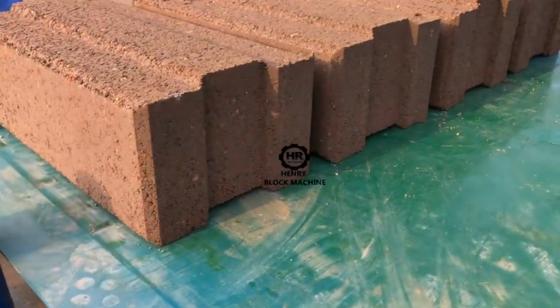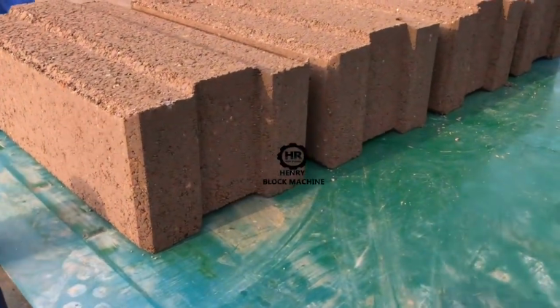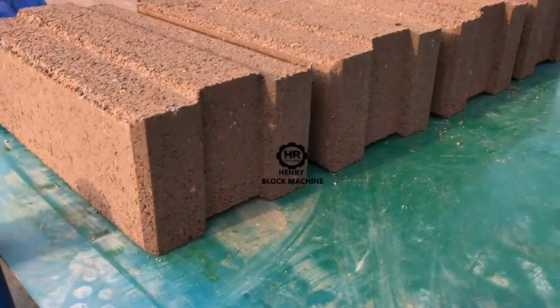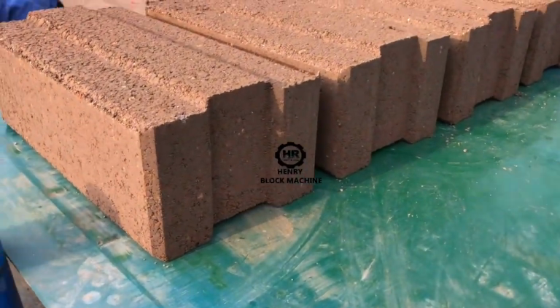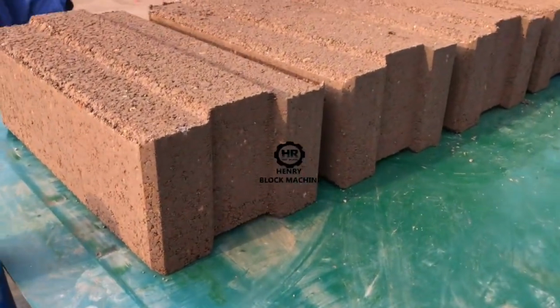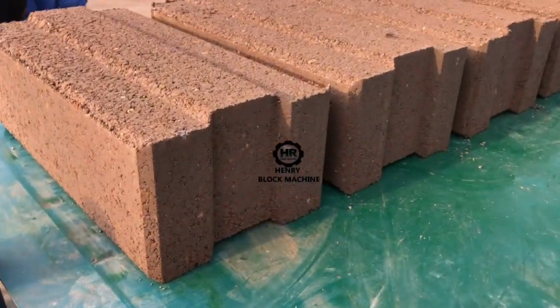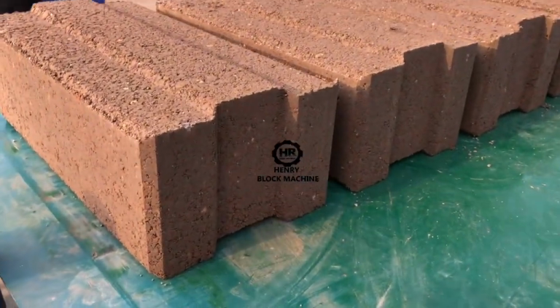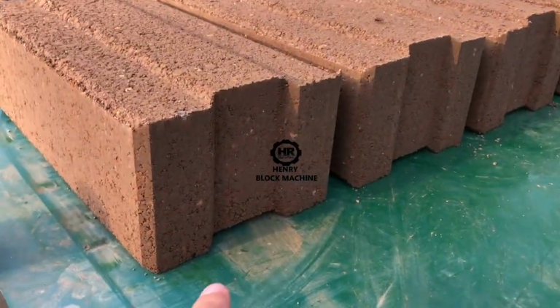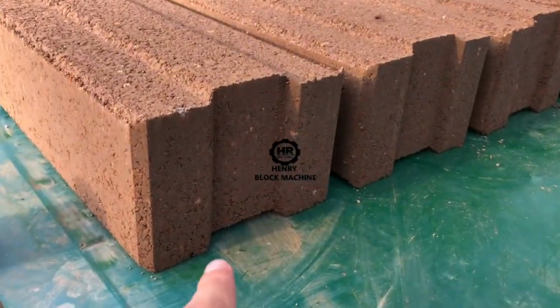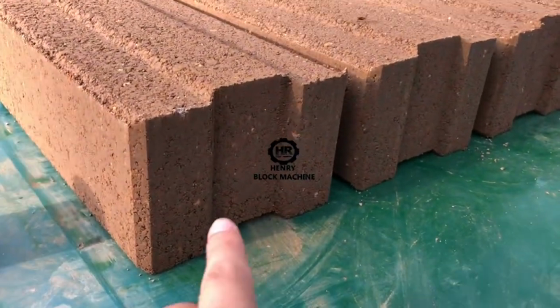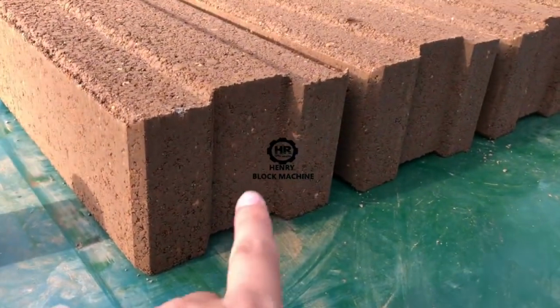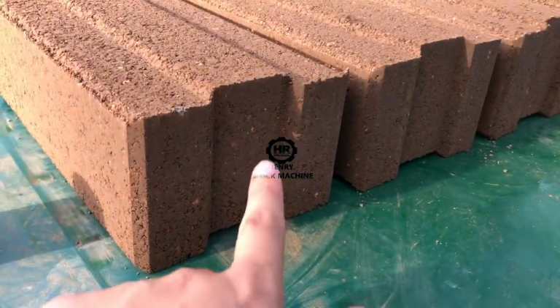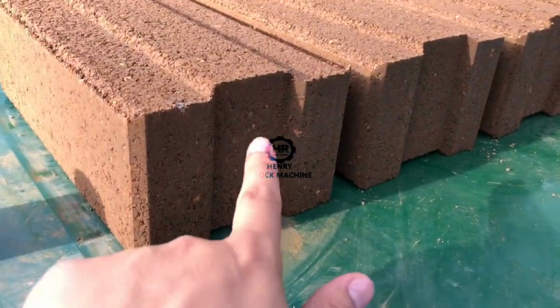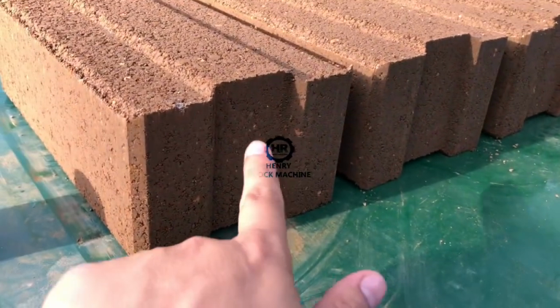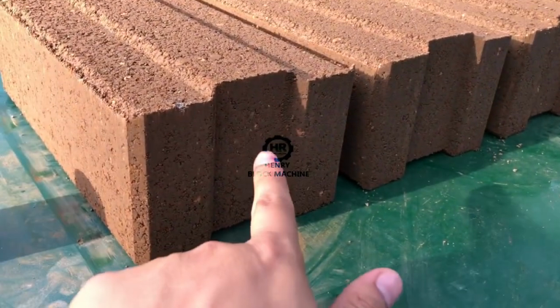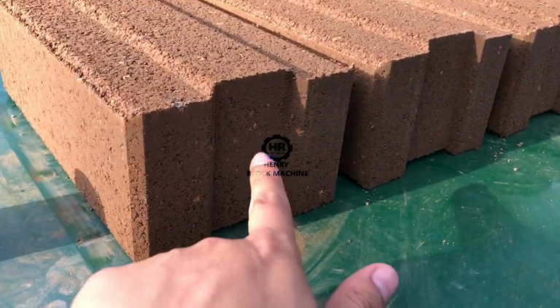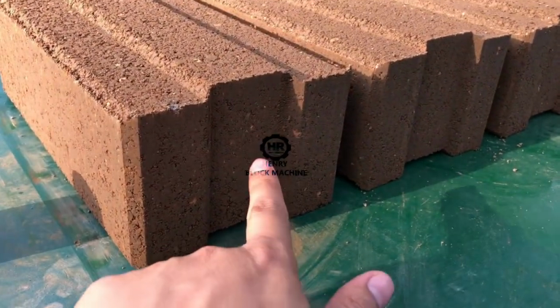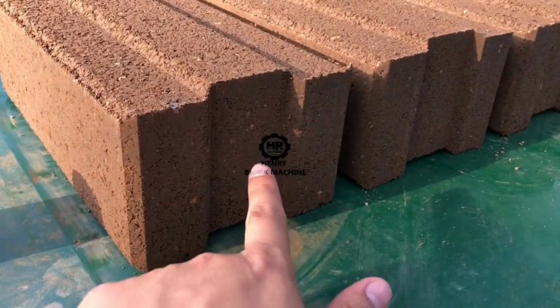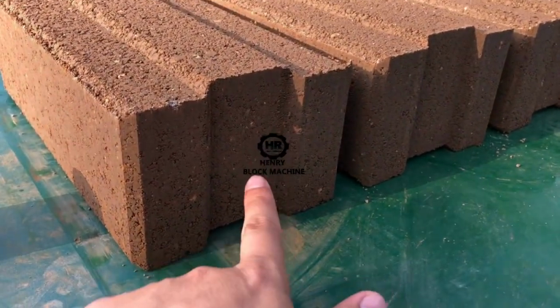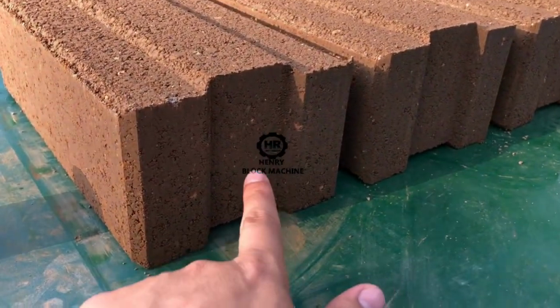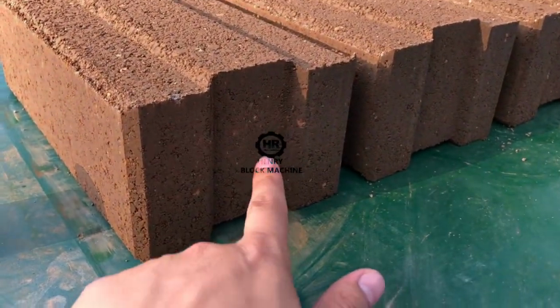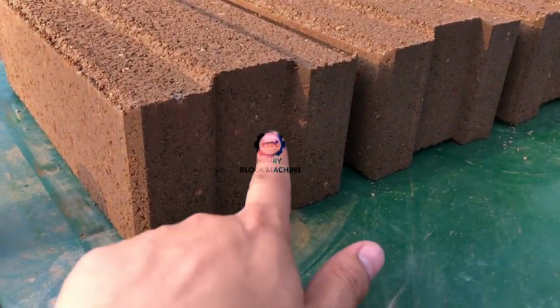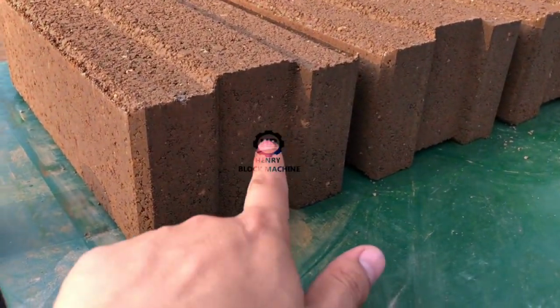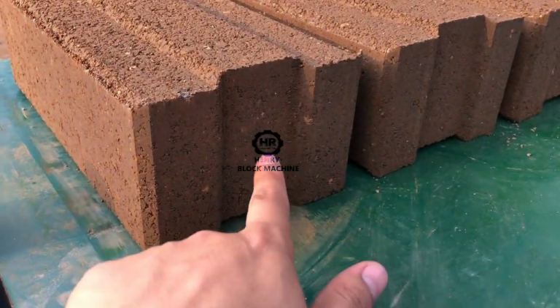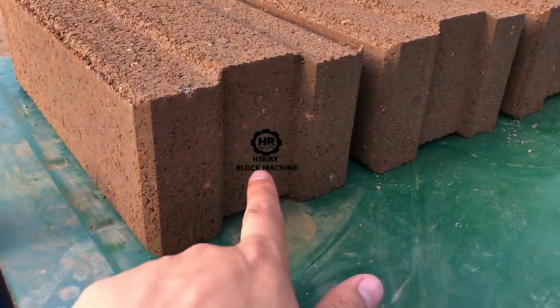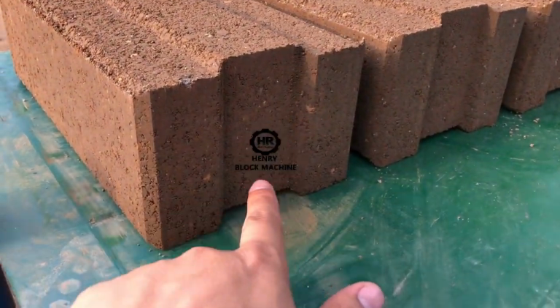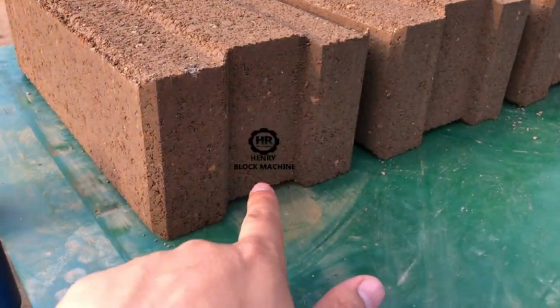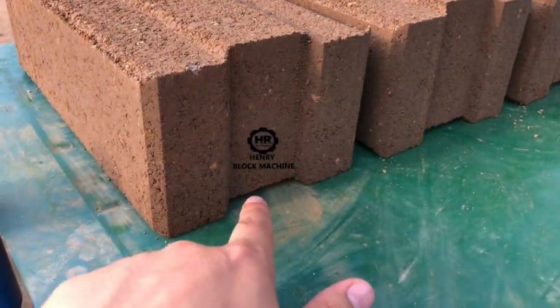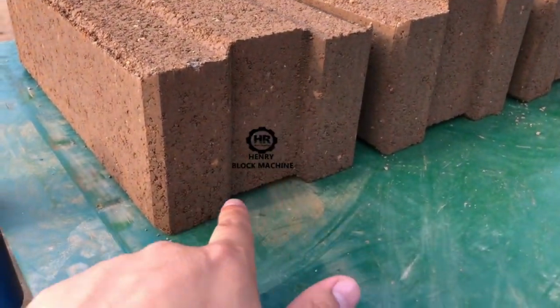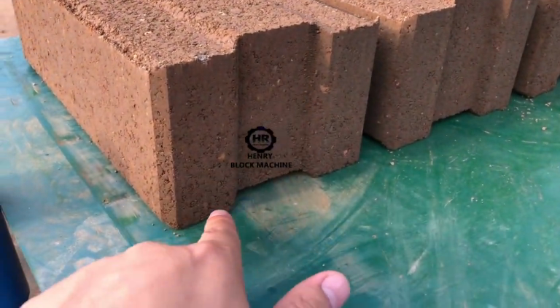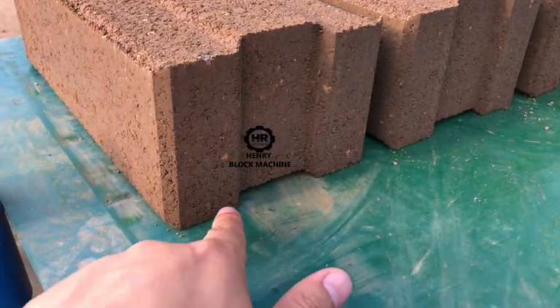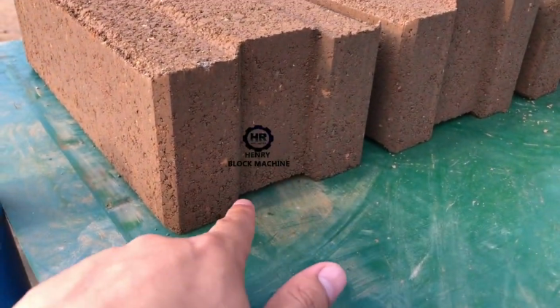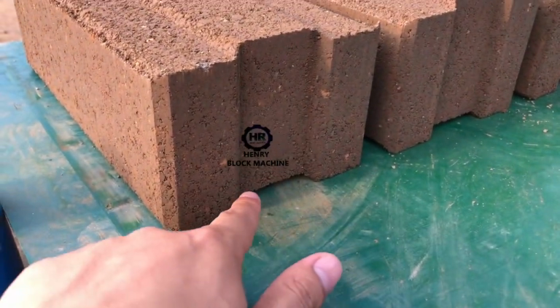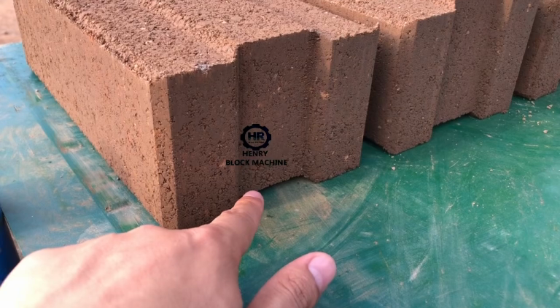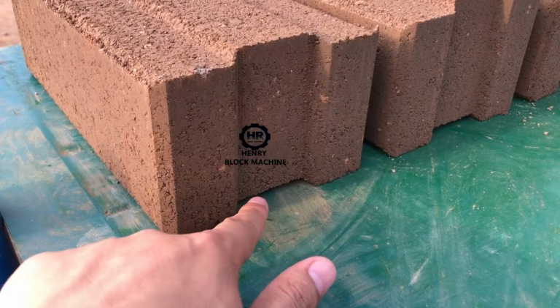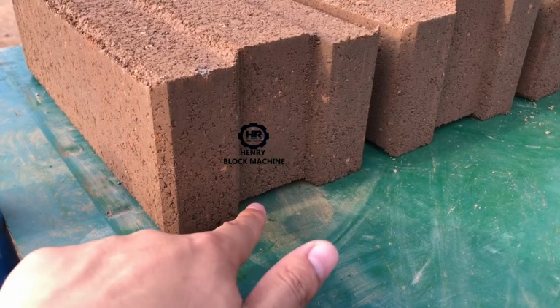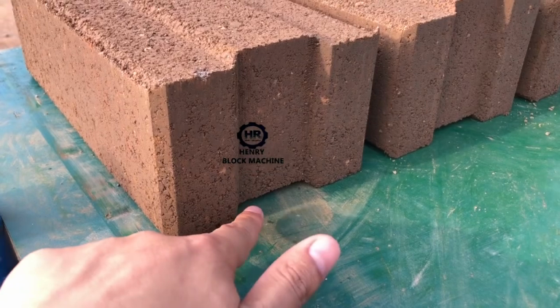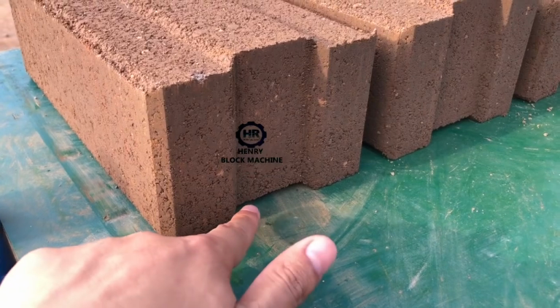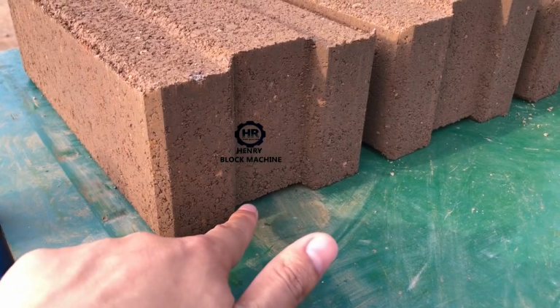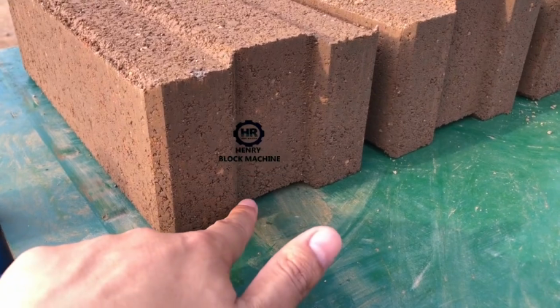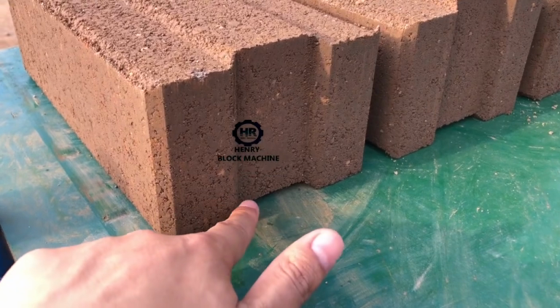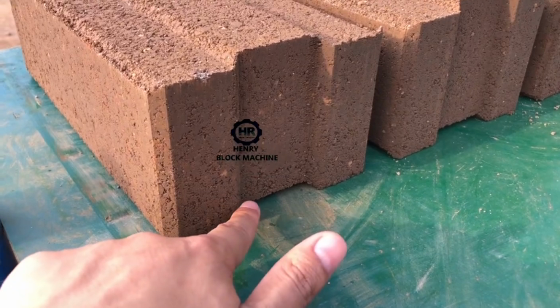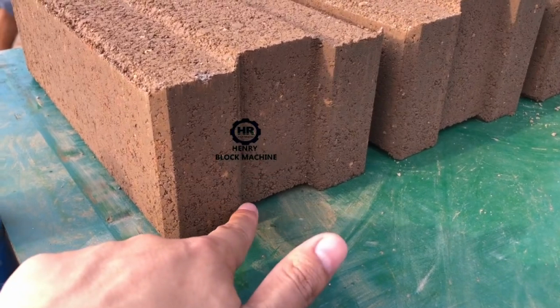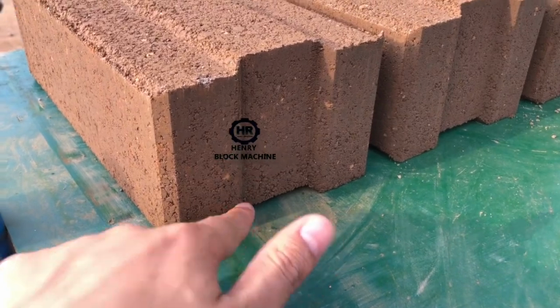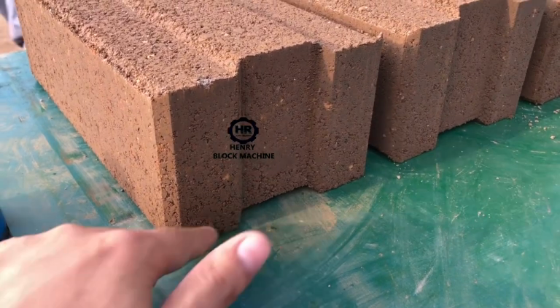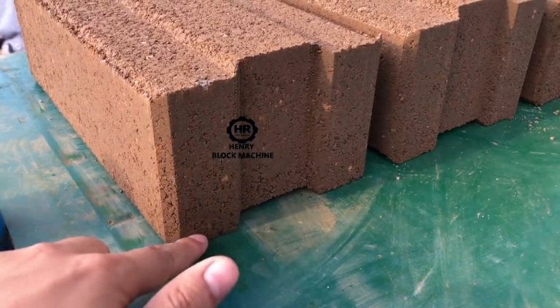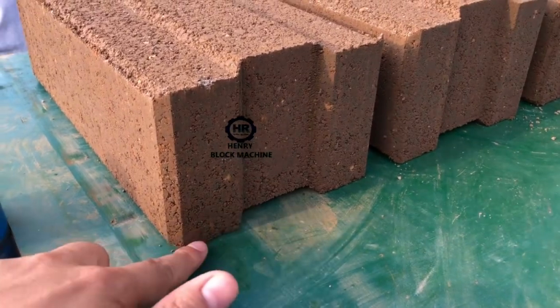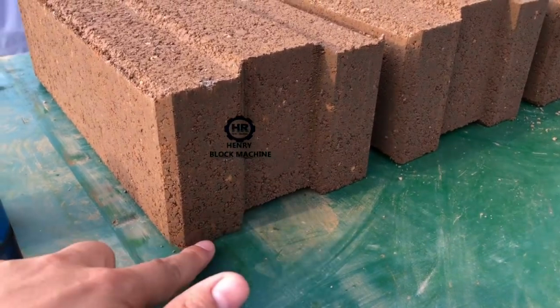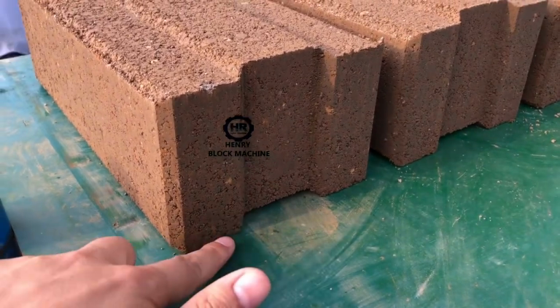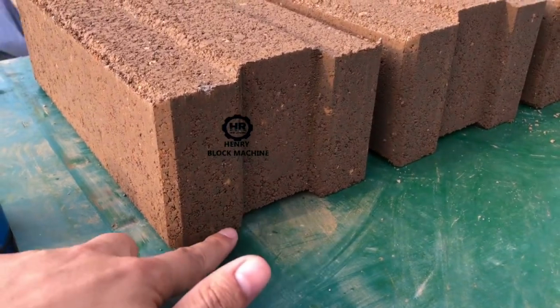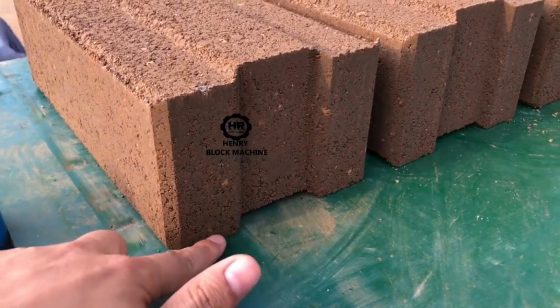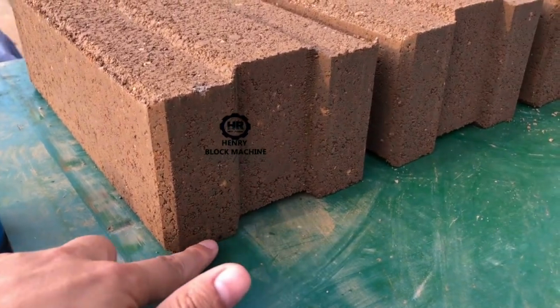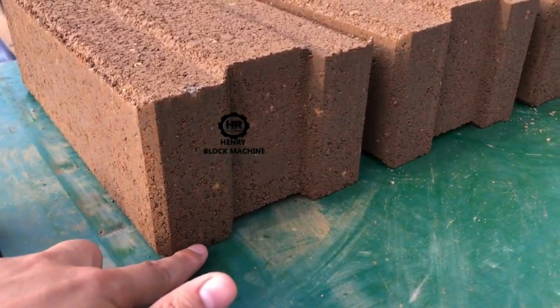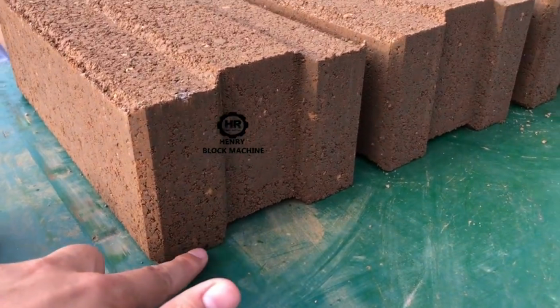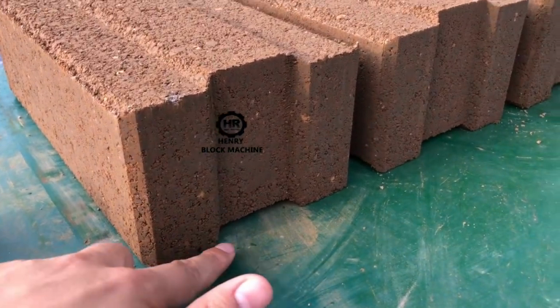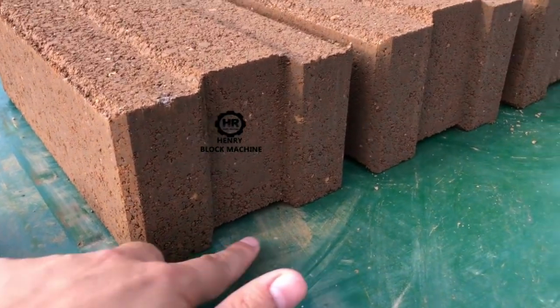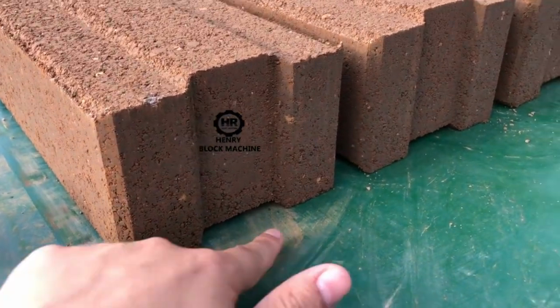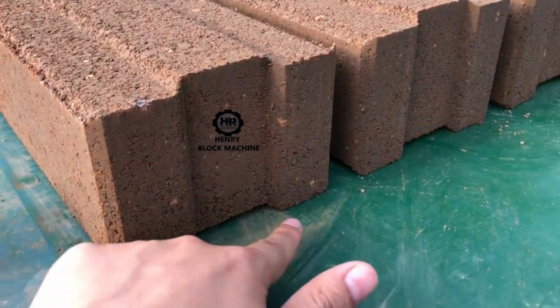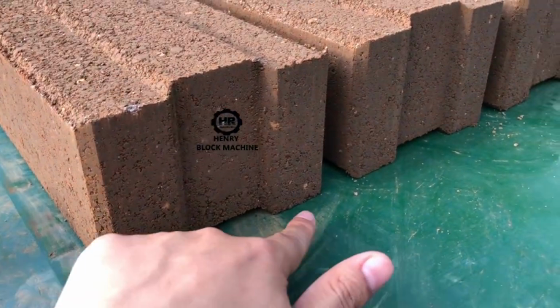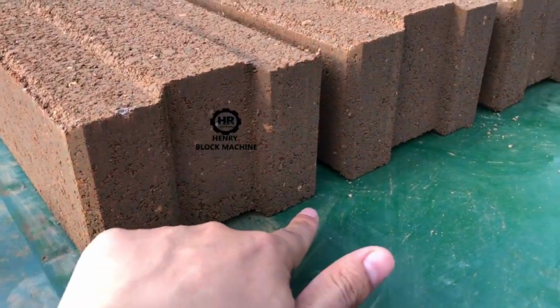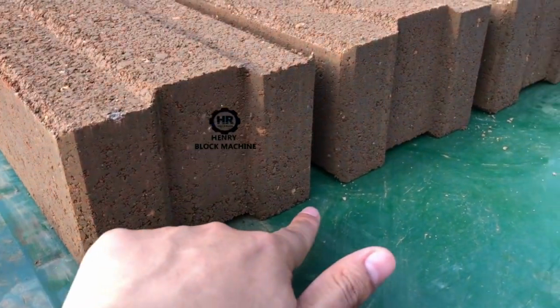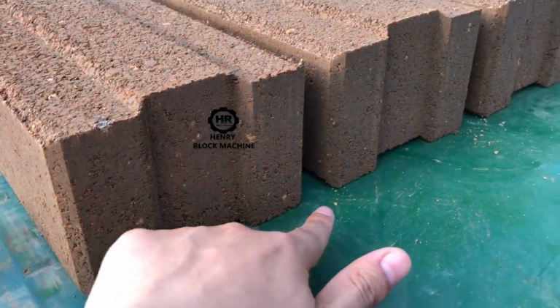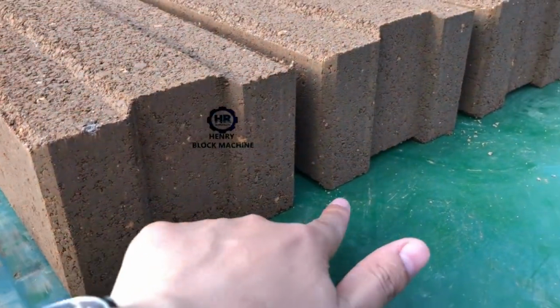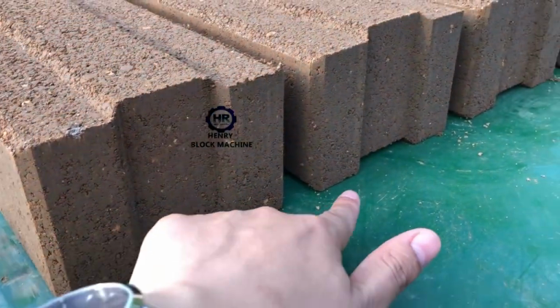Here is the bottom side — it's interlocking. Because they are interlocking, here is the bottom side. No broken, no broken at all.